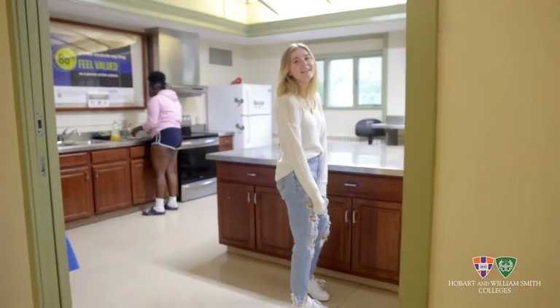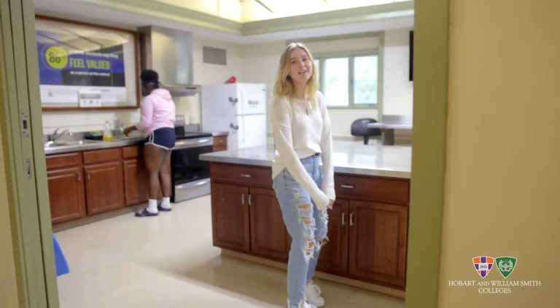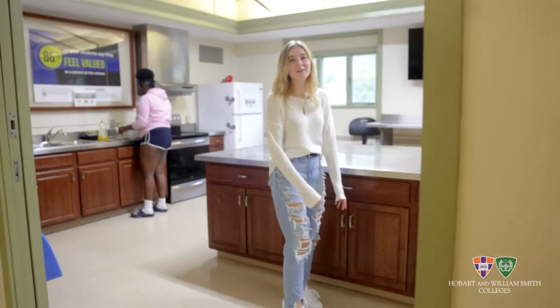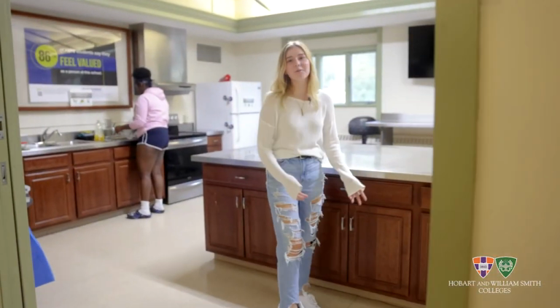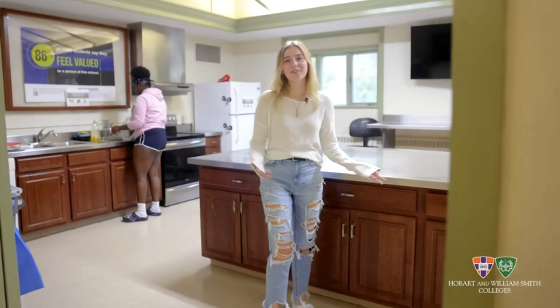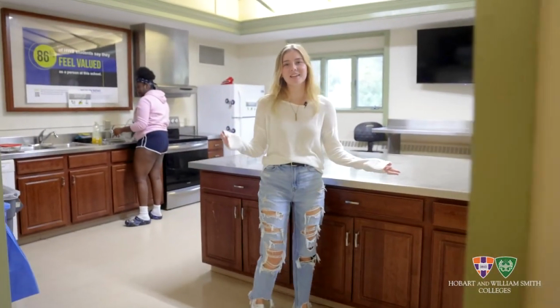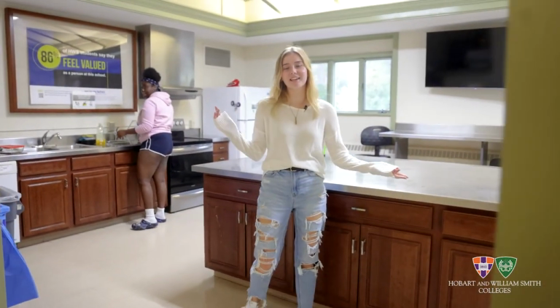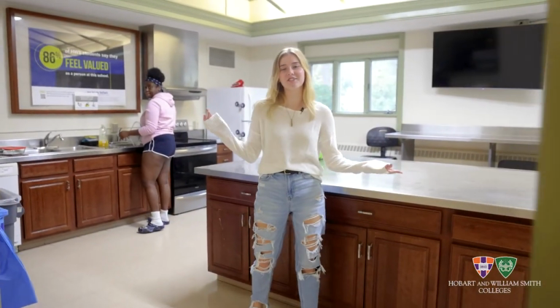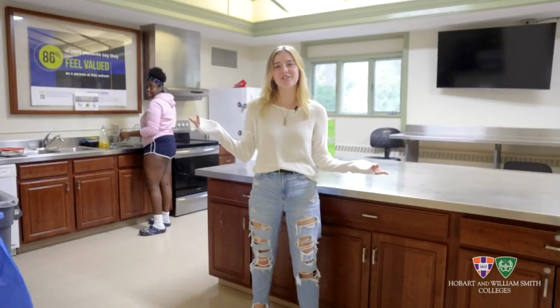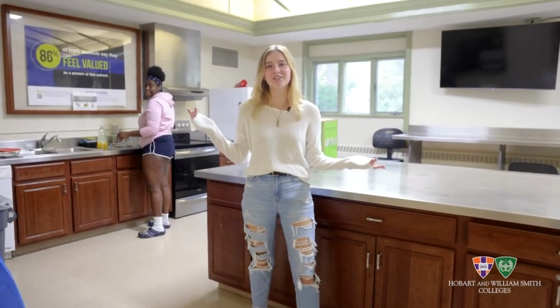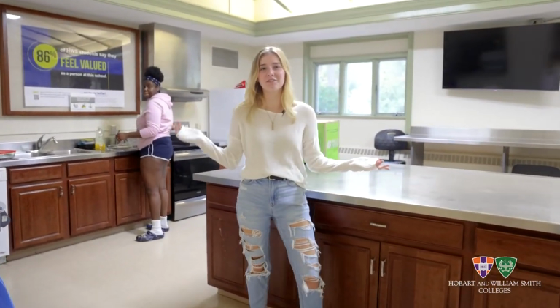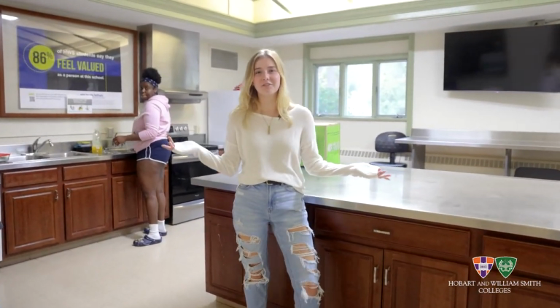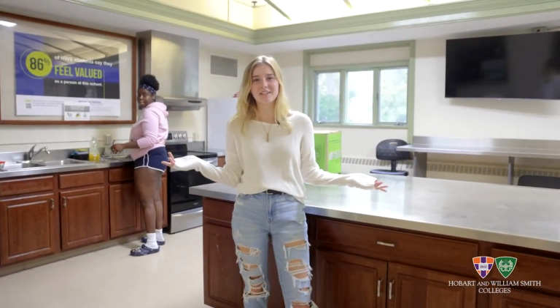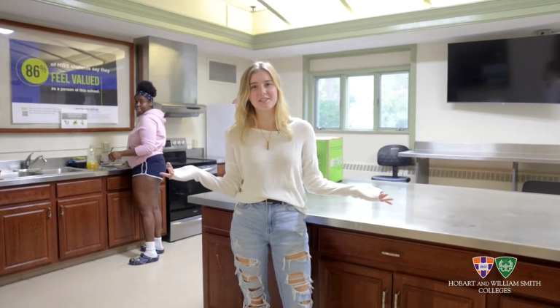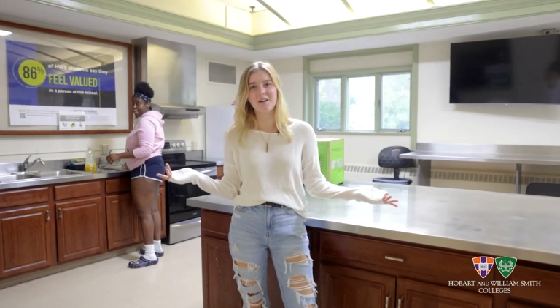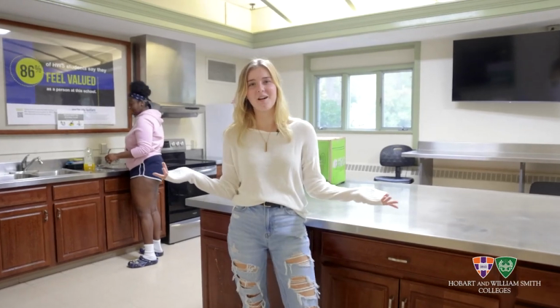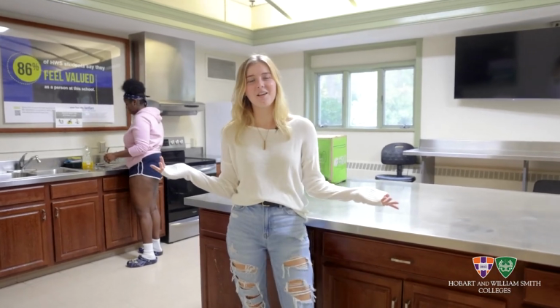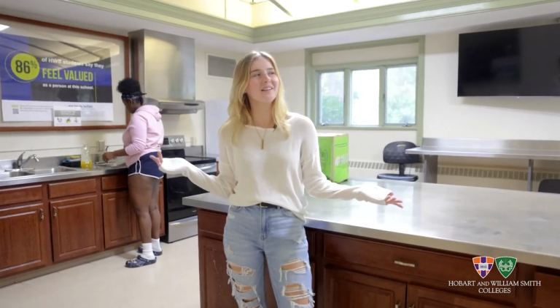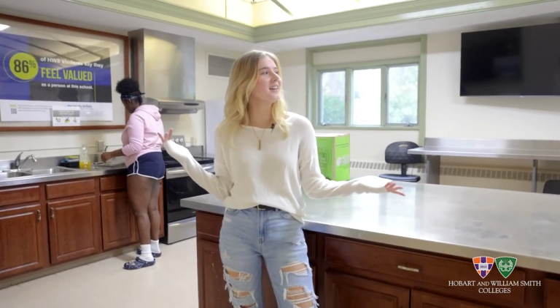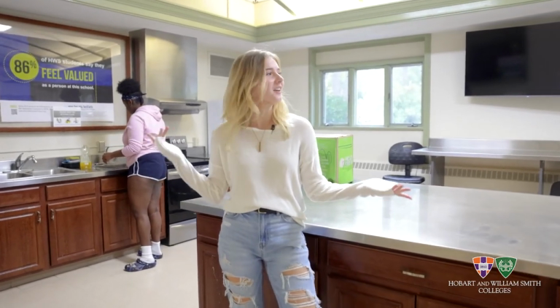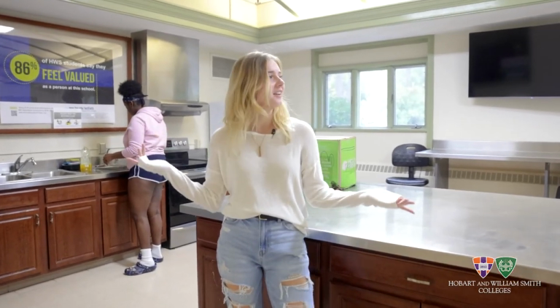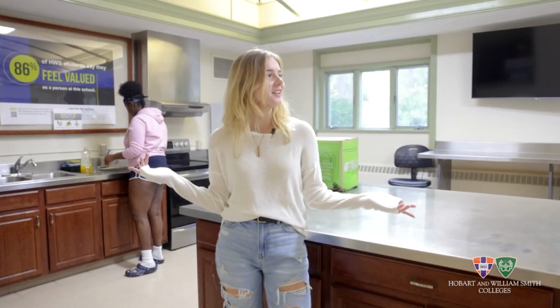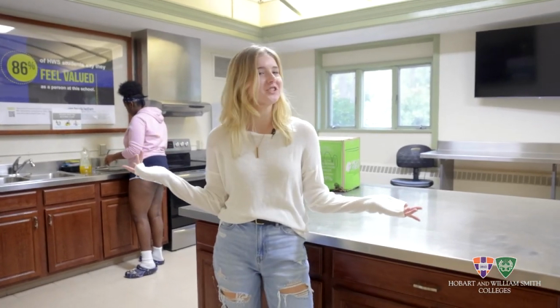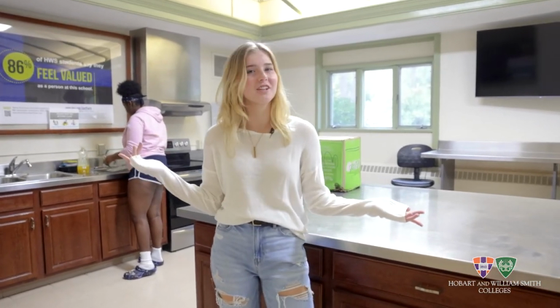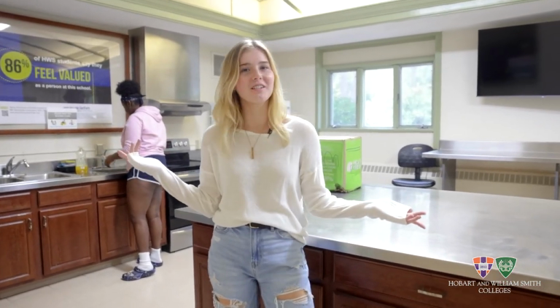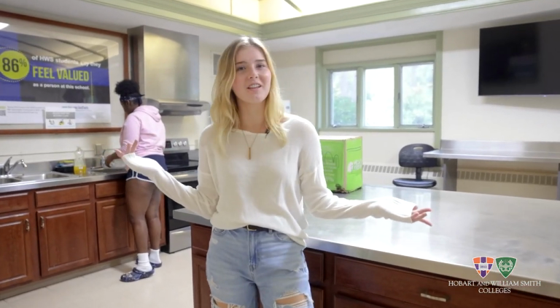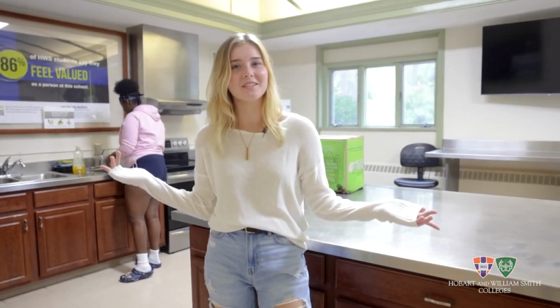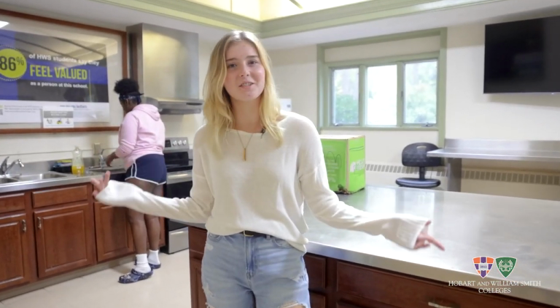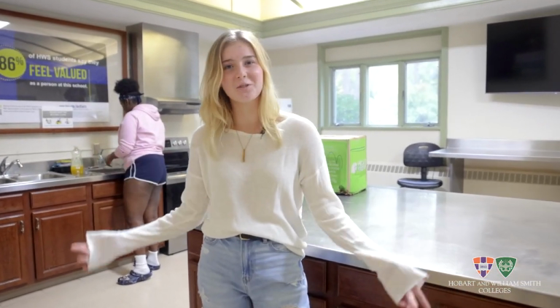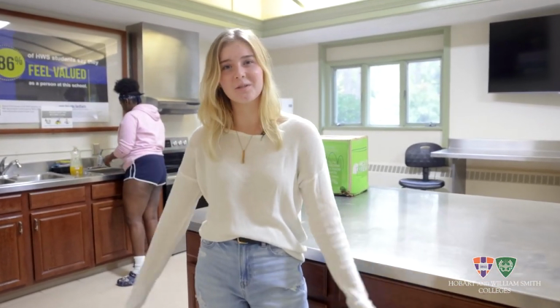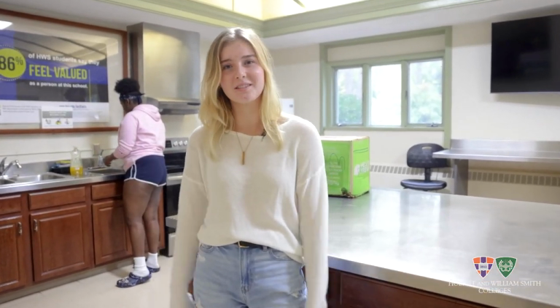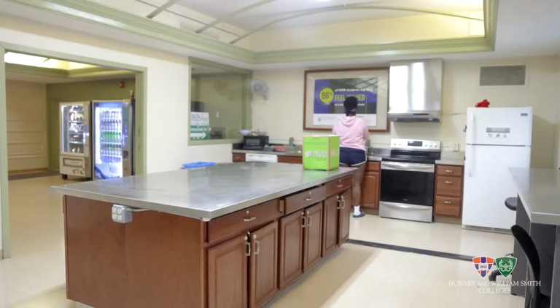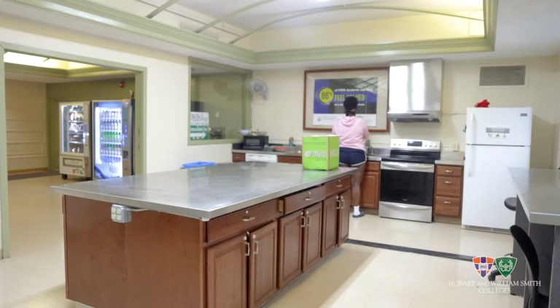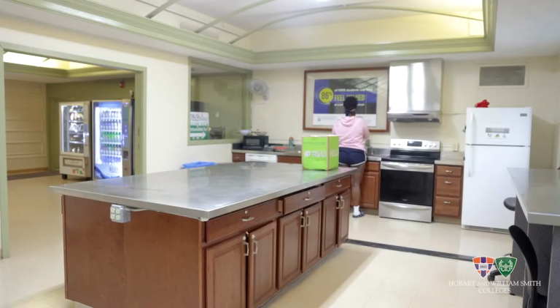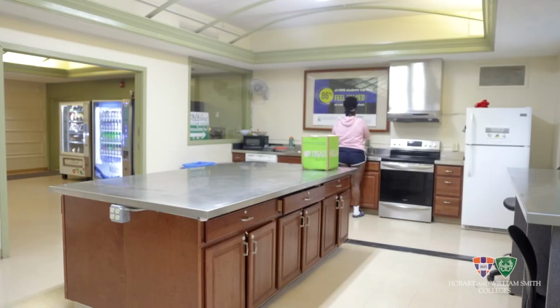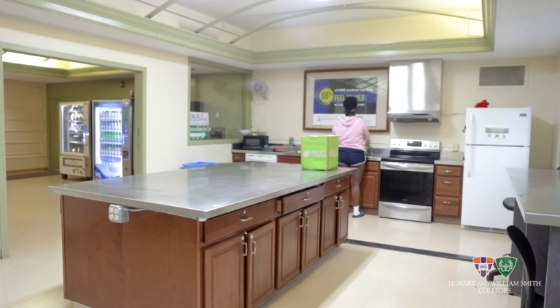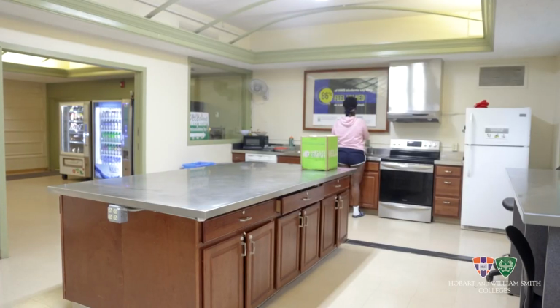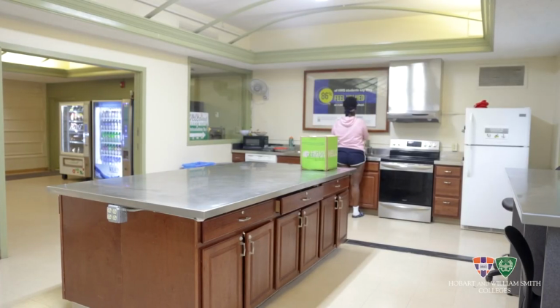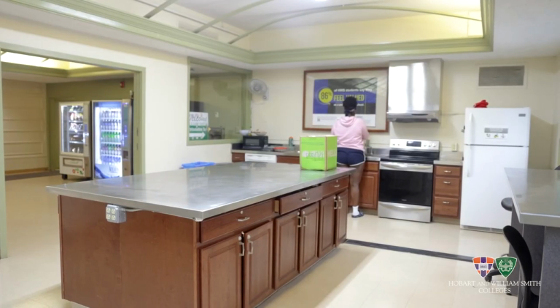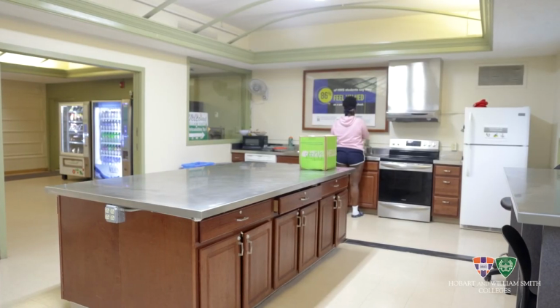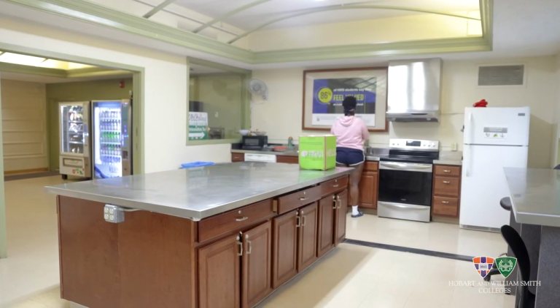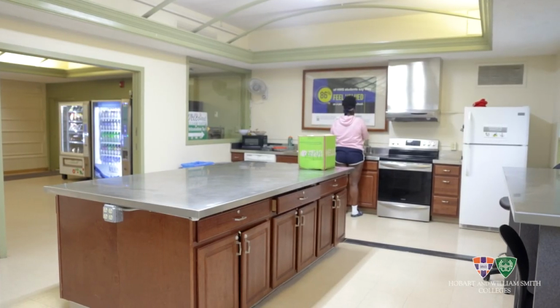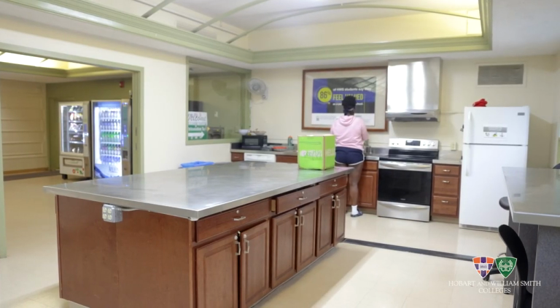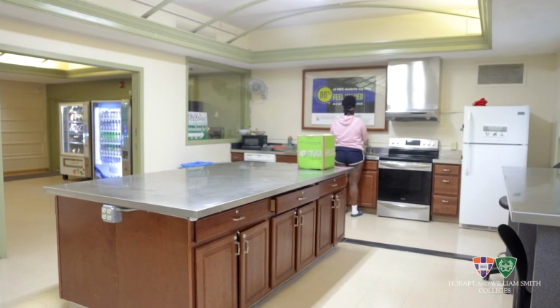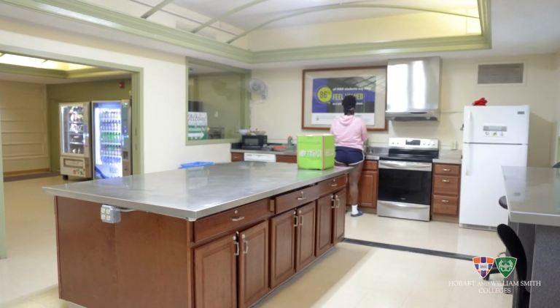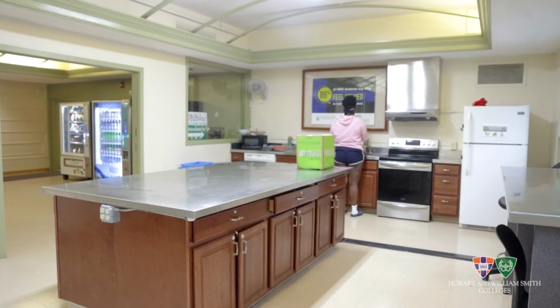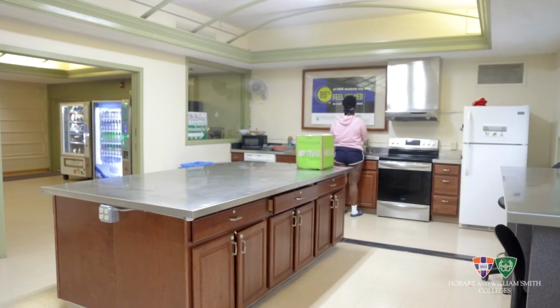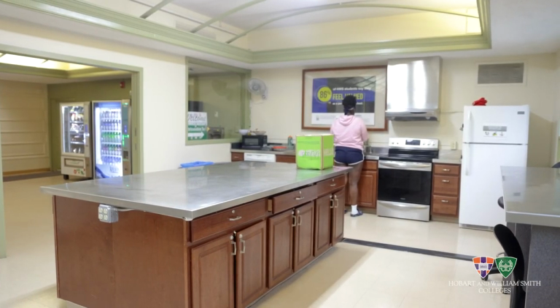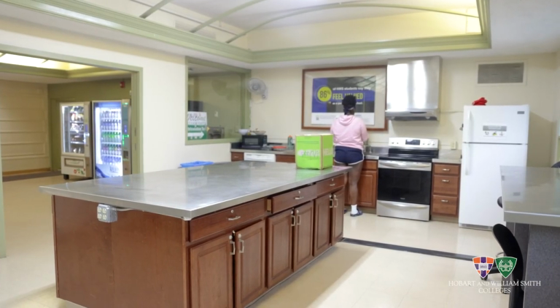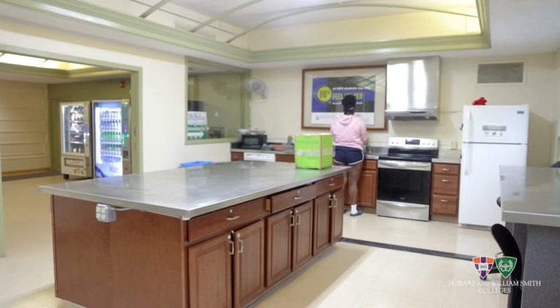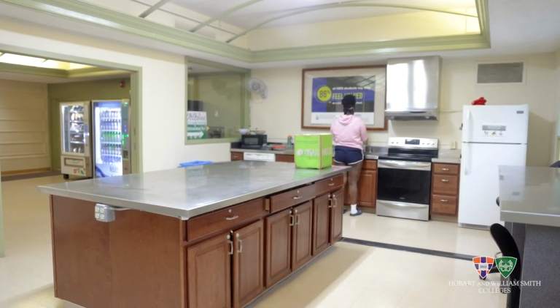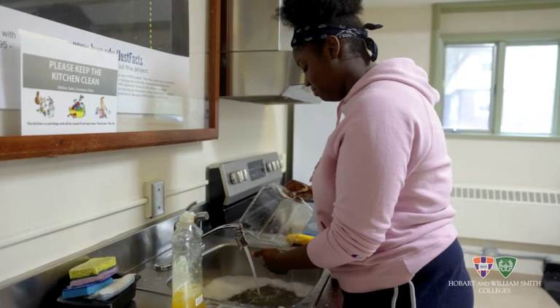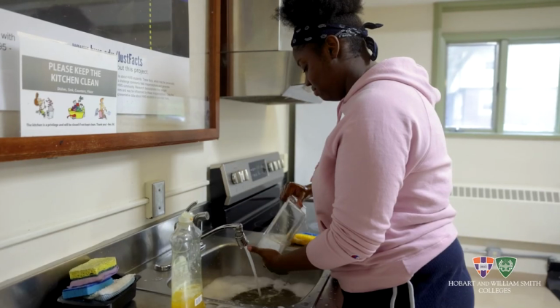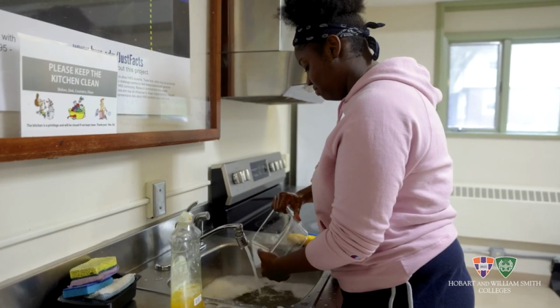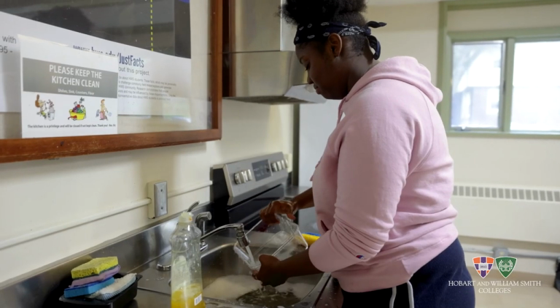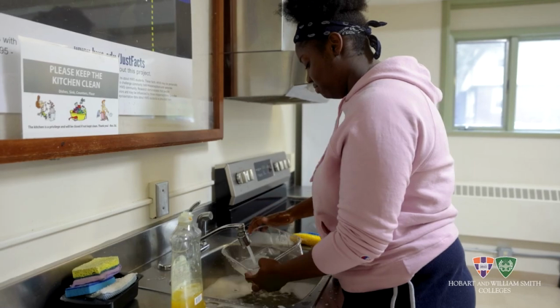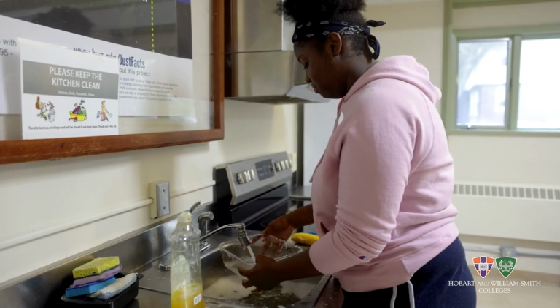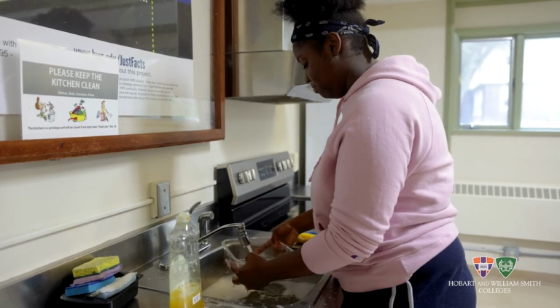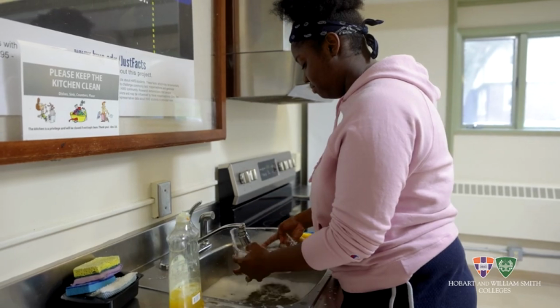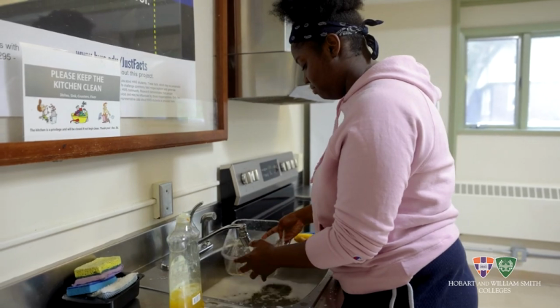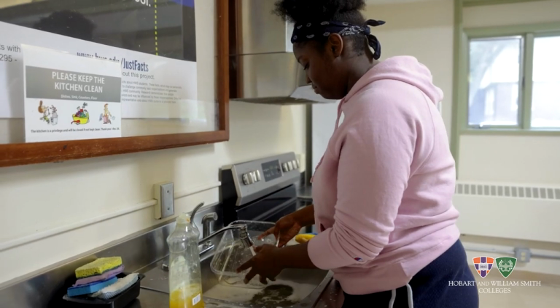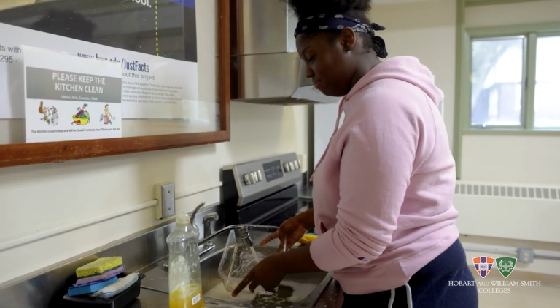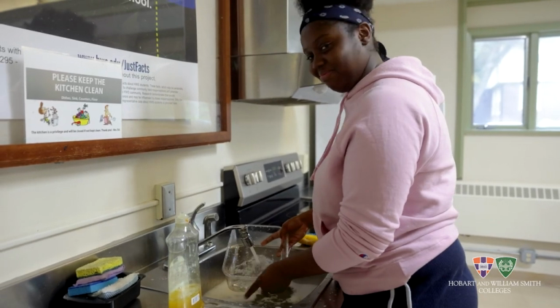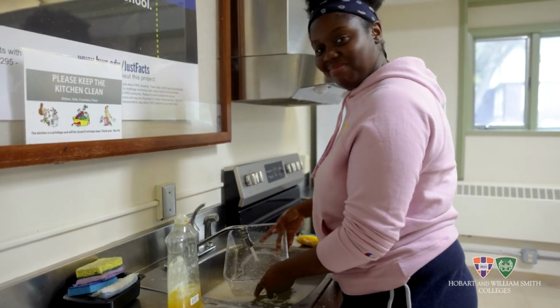Here we're in the kitchen of Reese Hall. In our kitchen, lots of students like to make meals that they usually would eat at home, do their dishes, or just hang out.